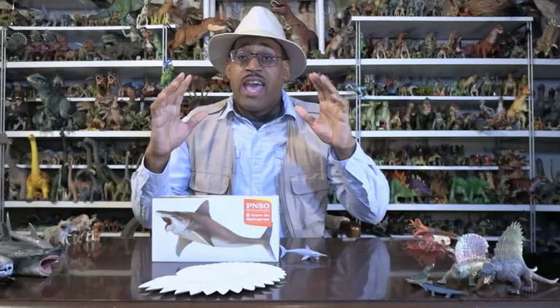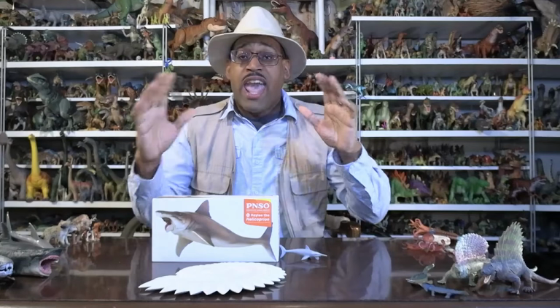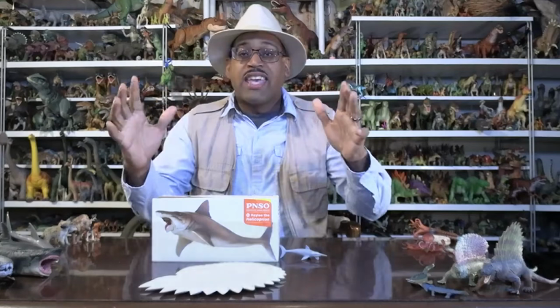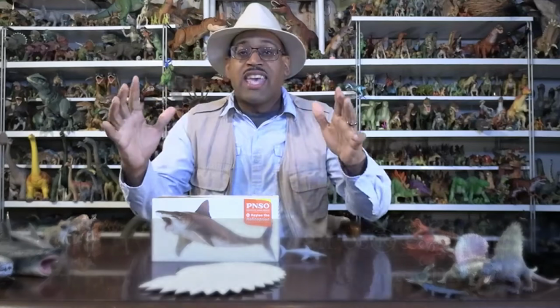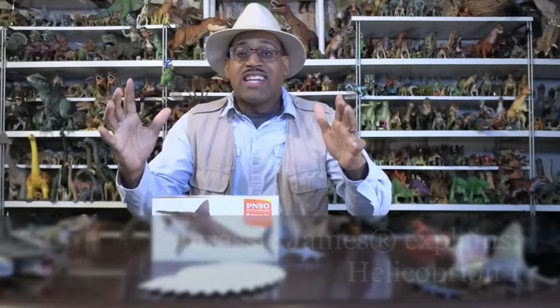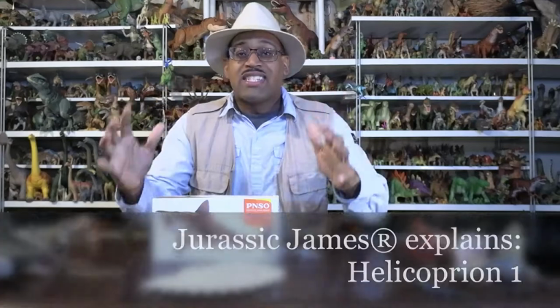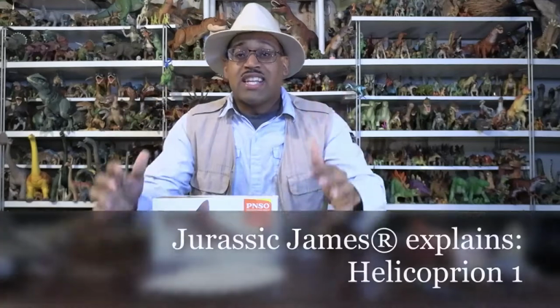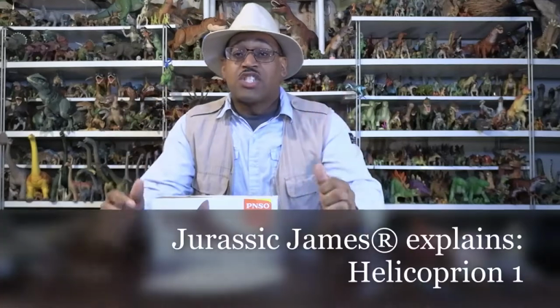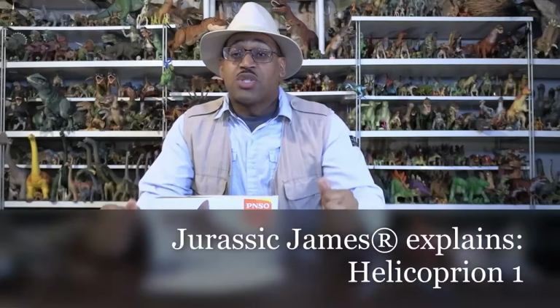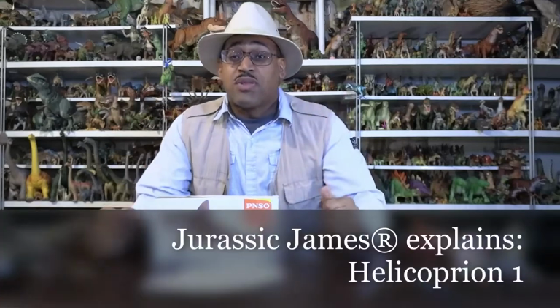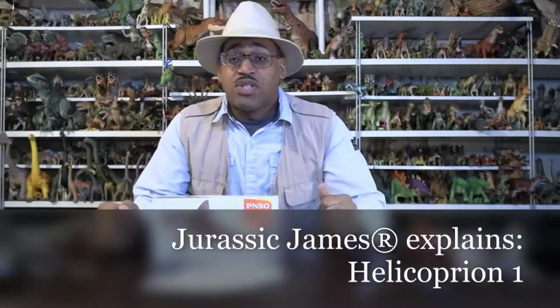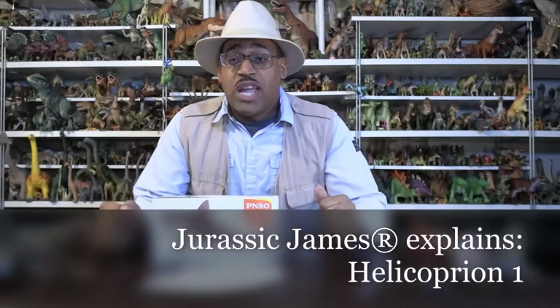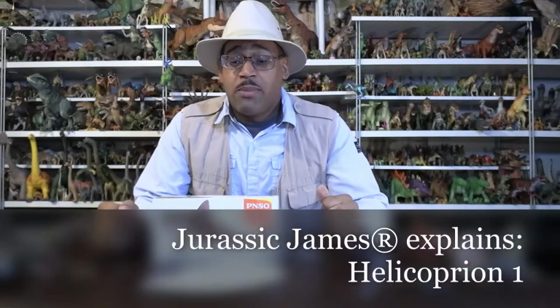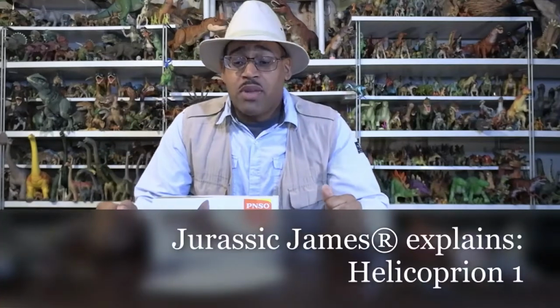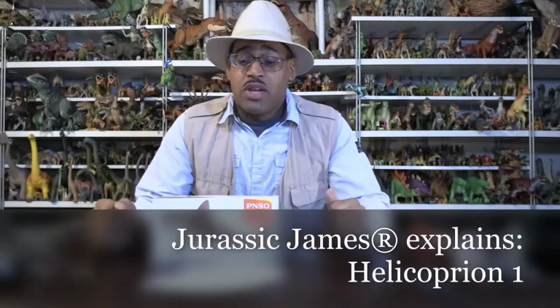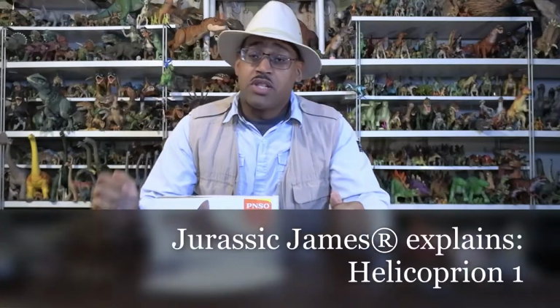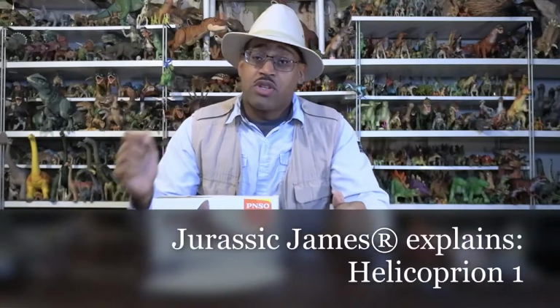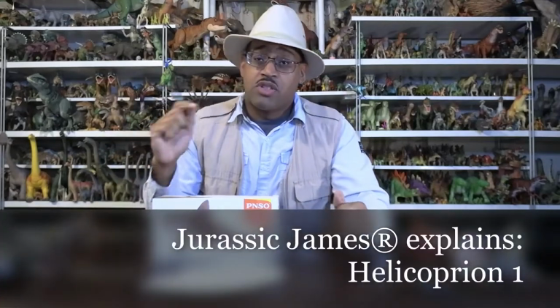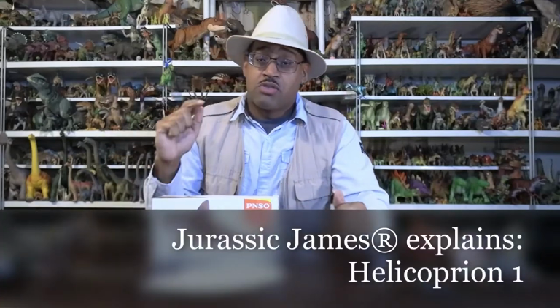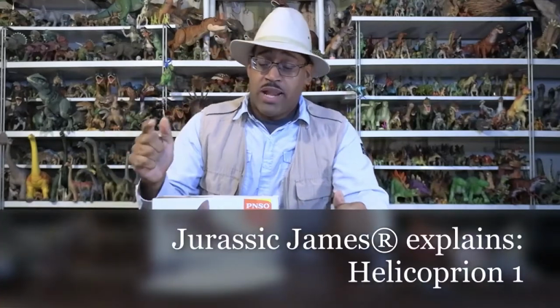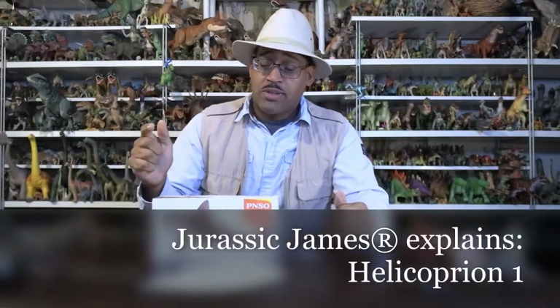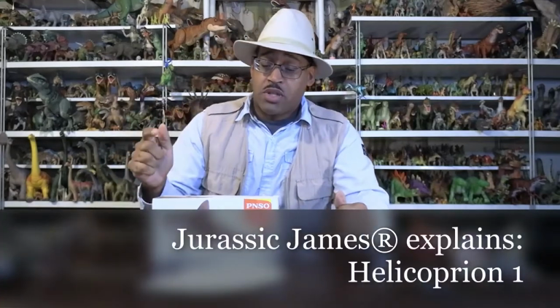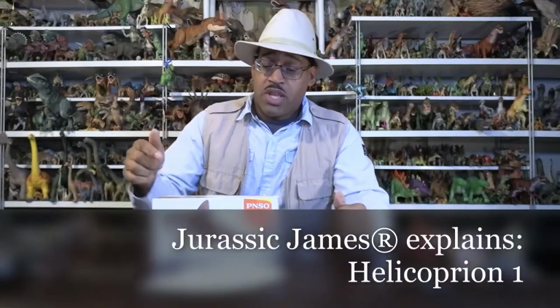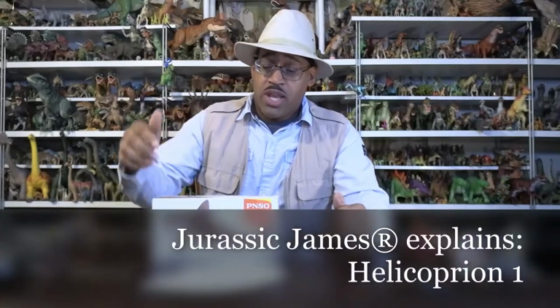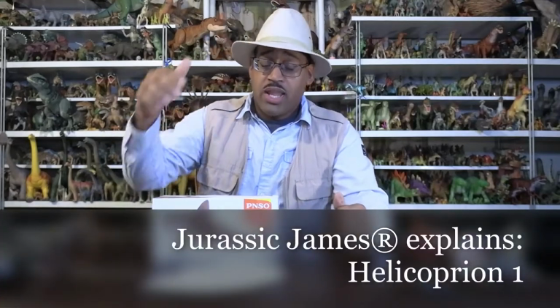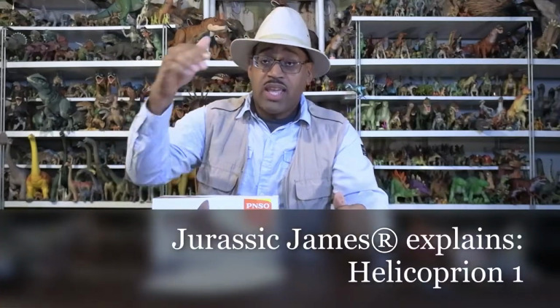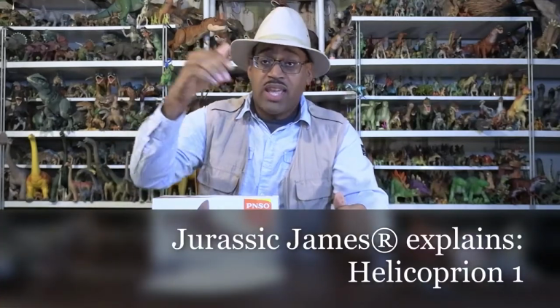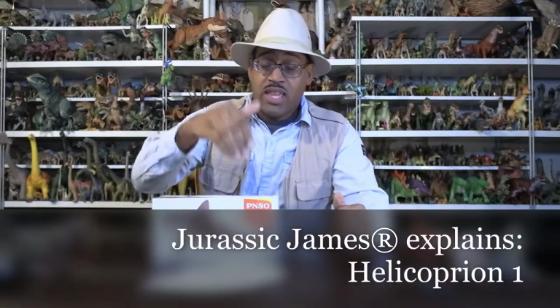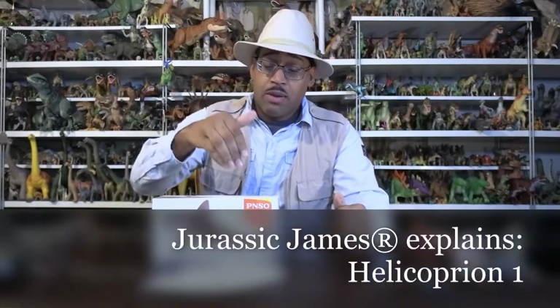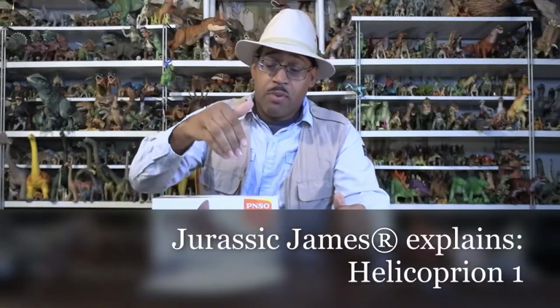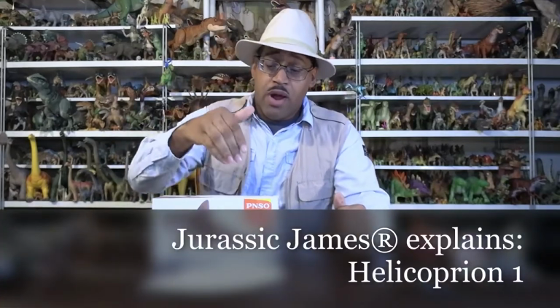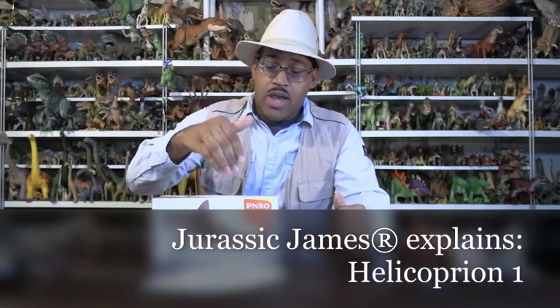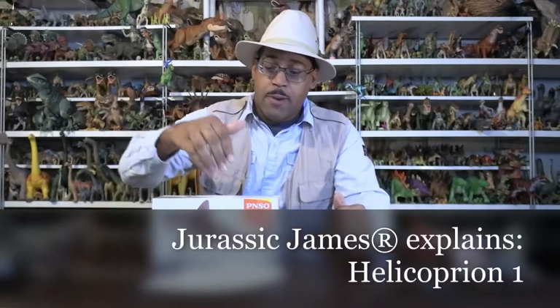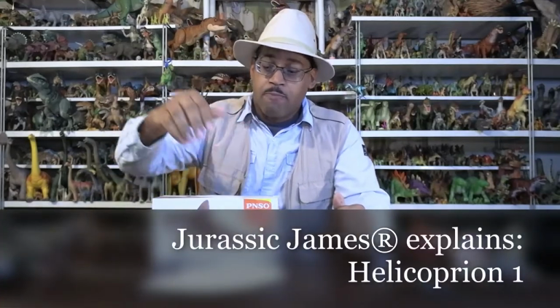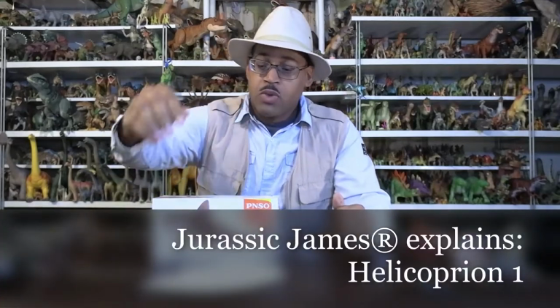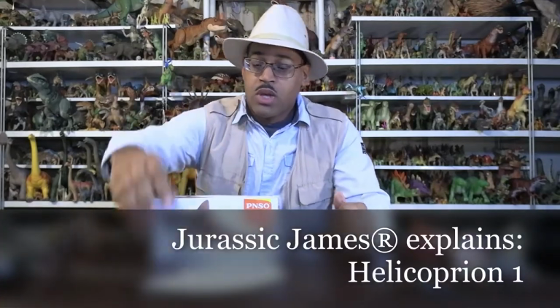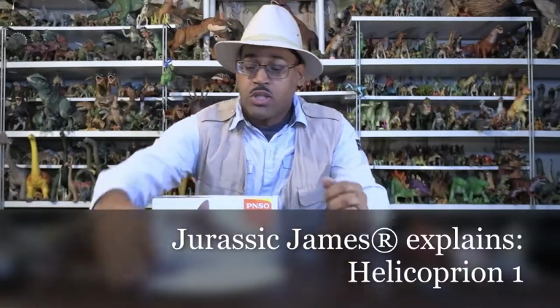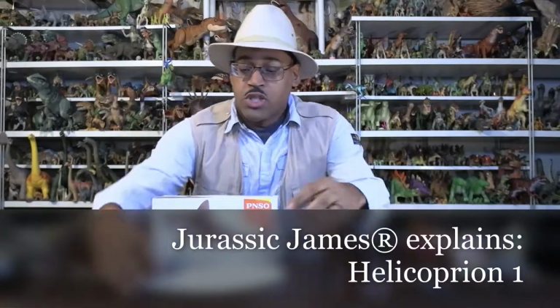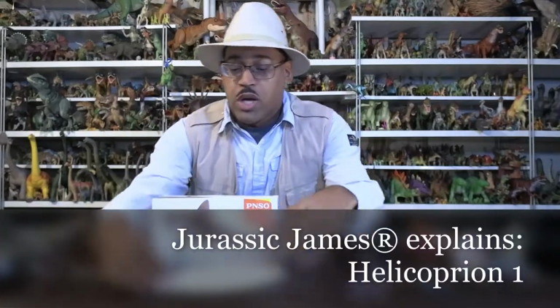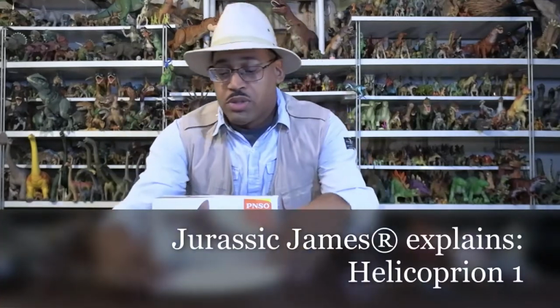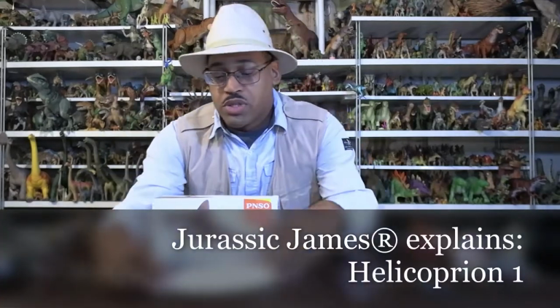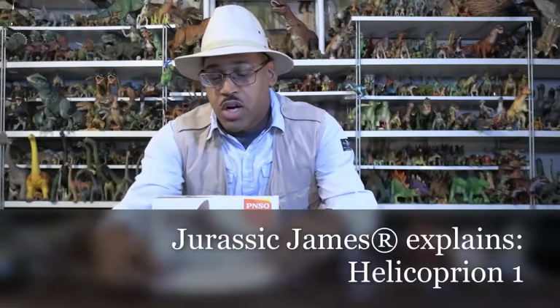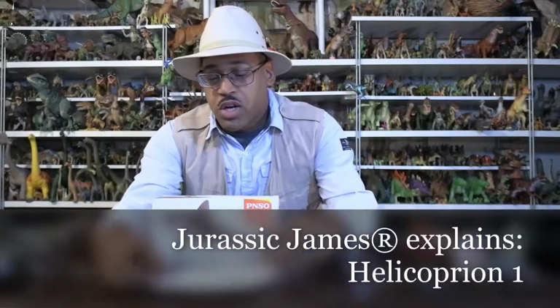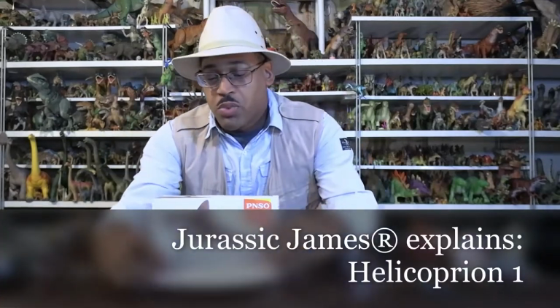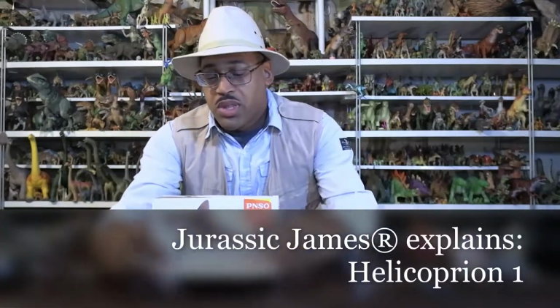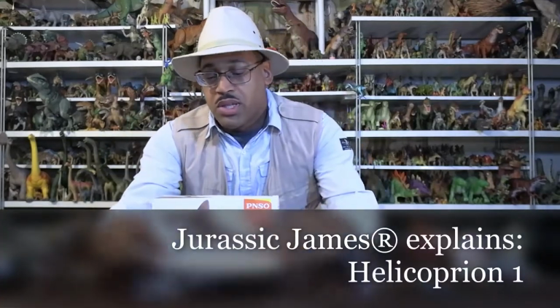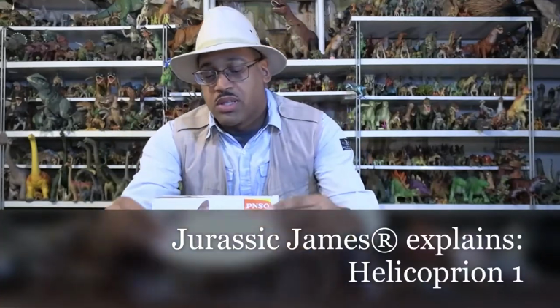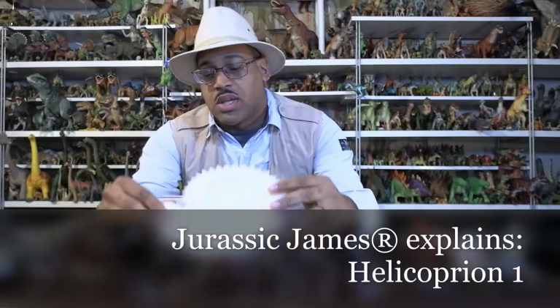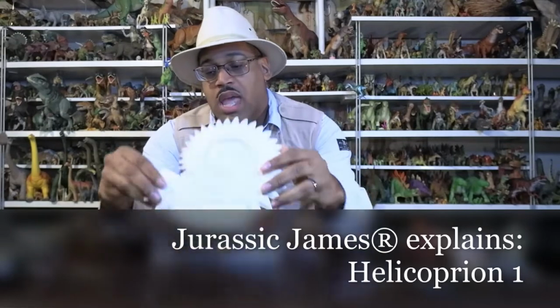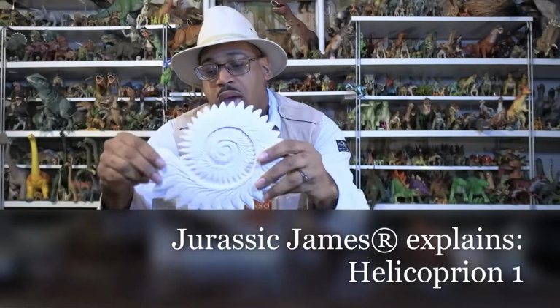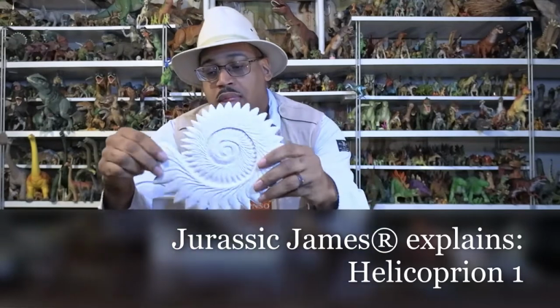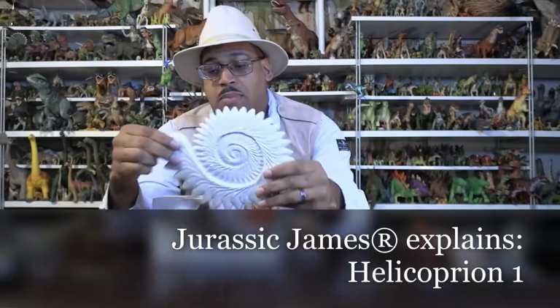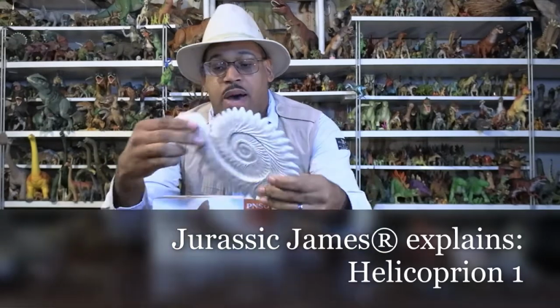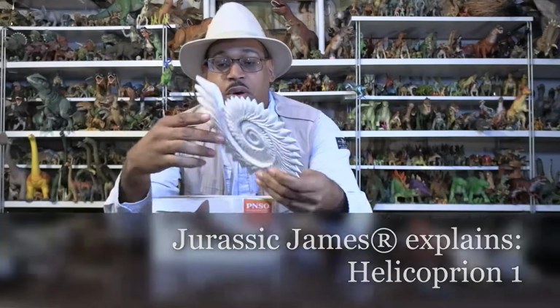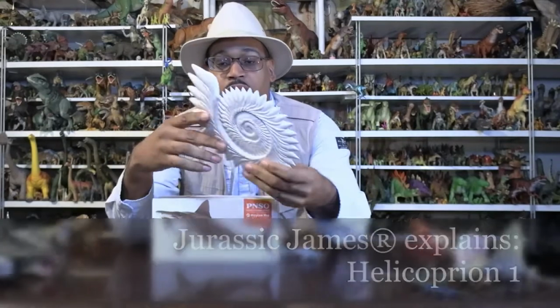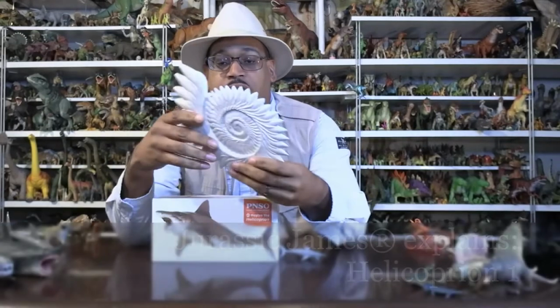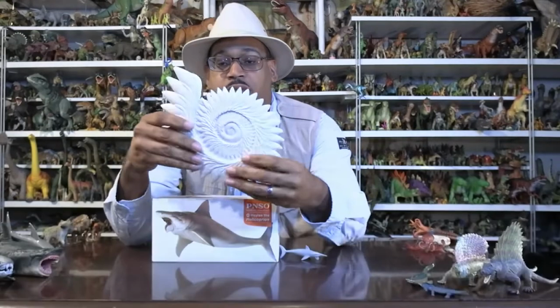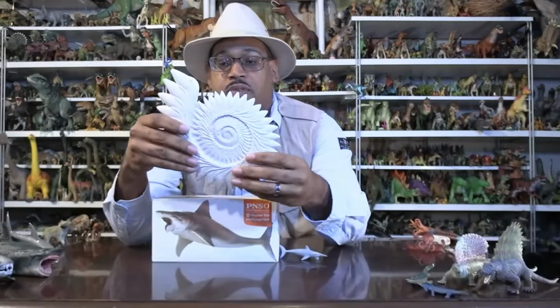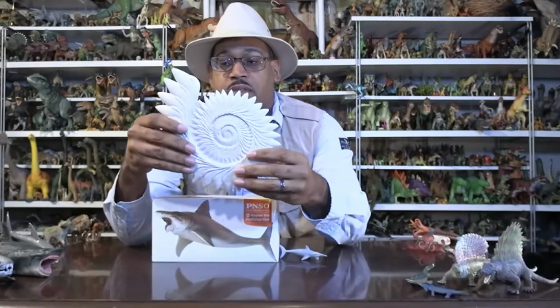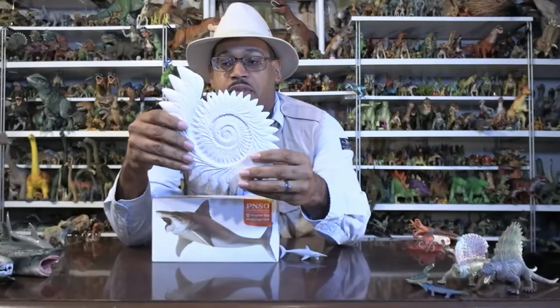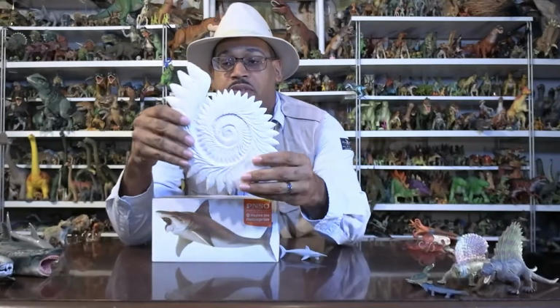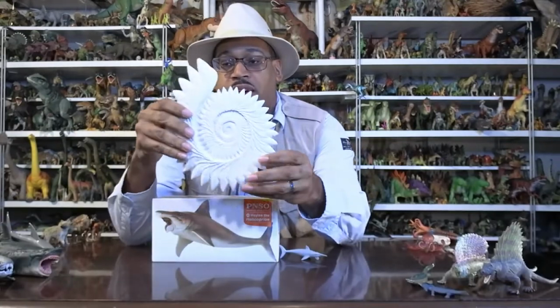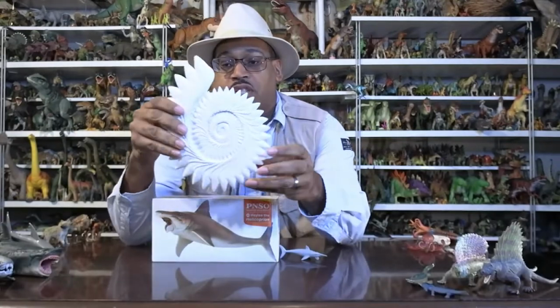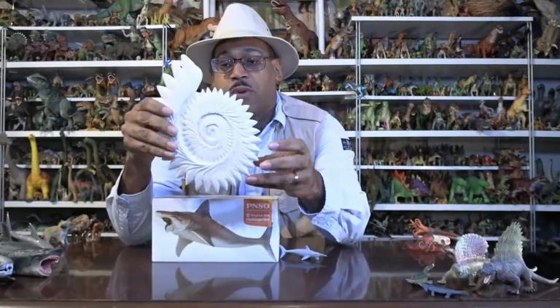Hey kids, it's Jurassic James in Unintrusting Explains, looking at helicoprion. I will start with this cast model of the fossil.